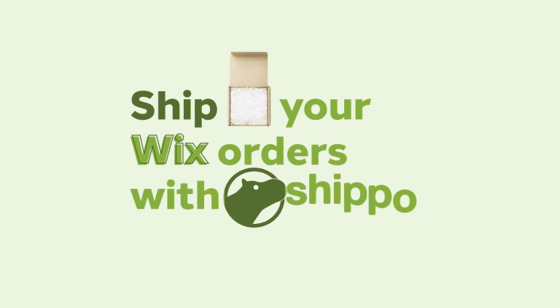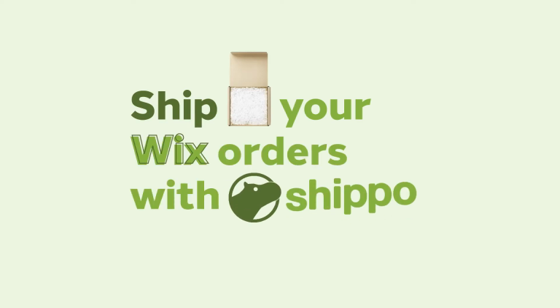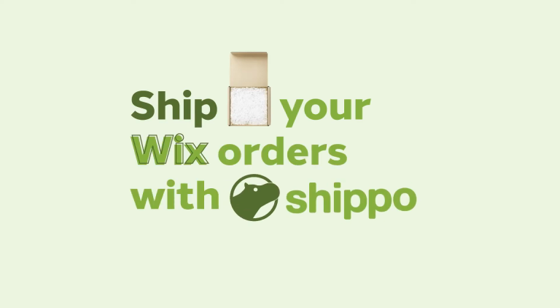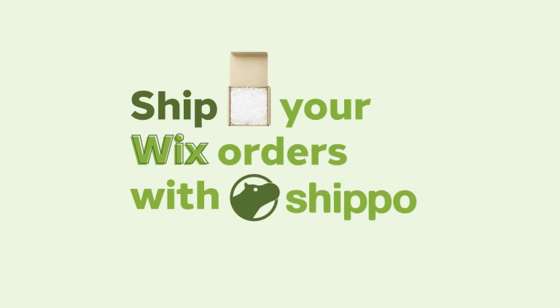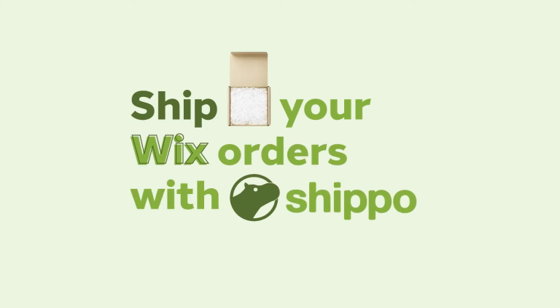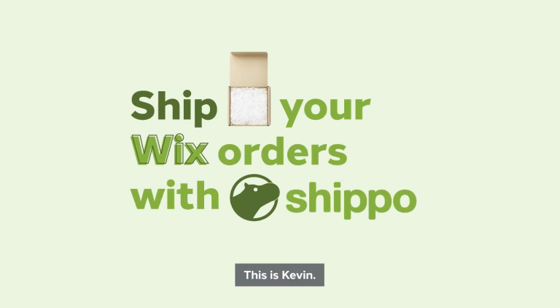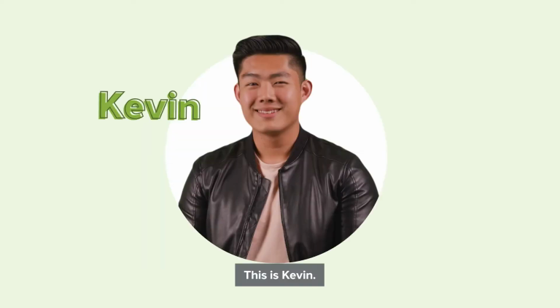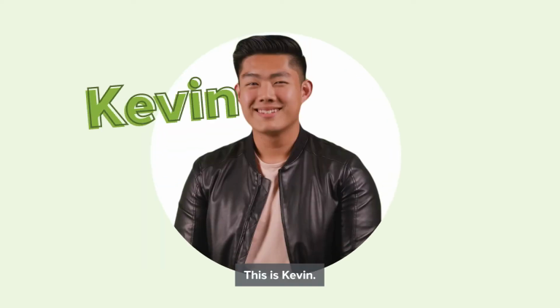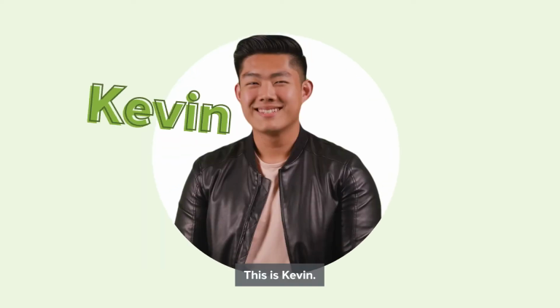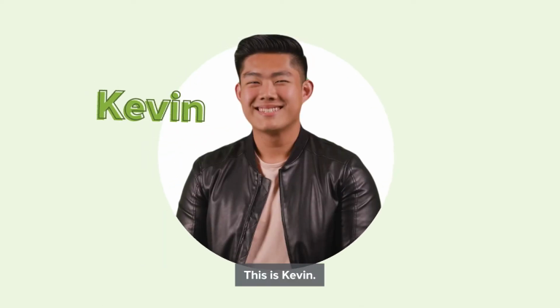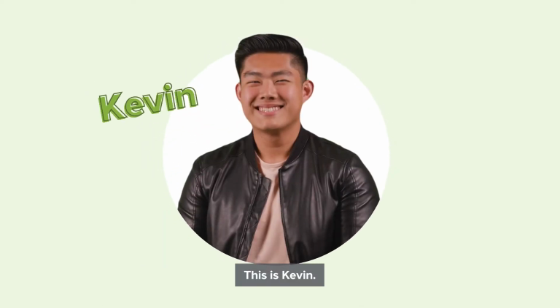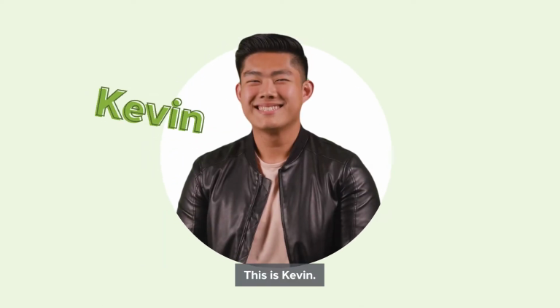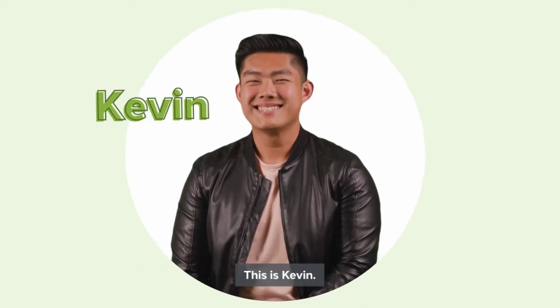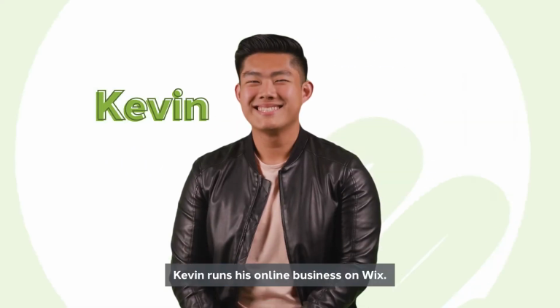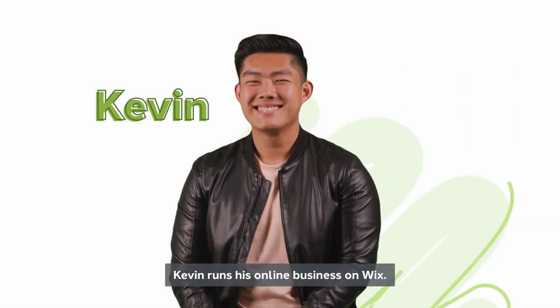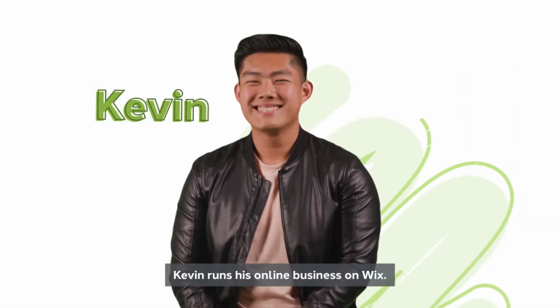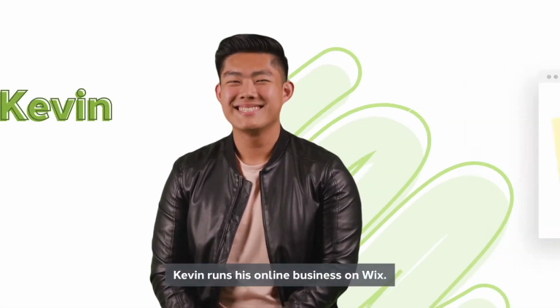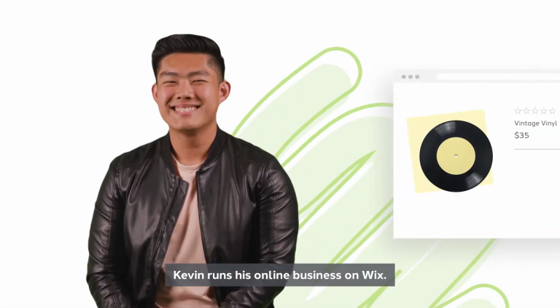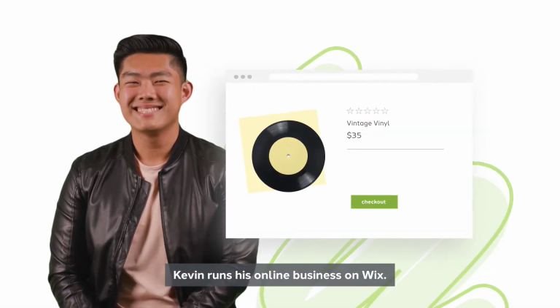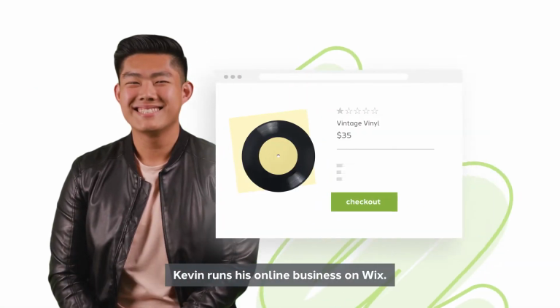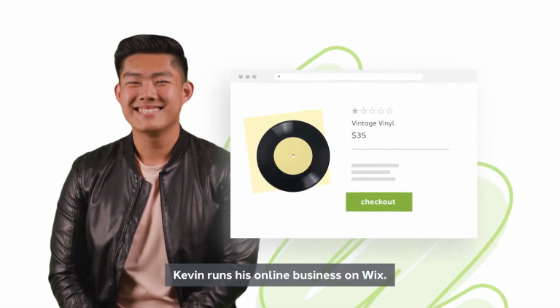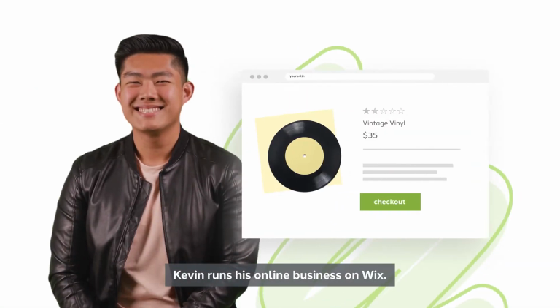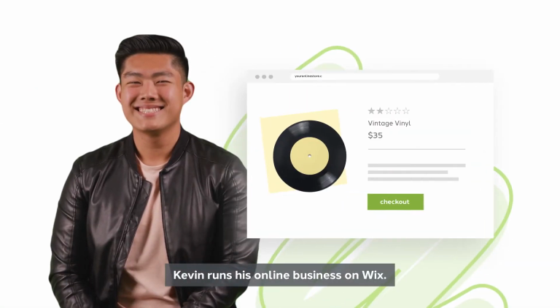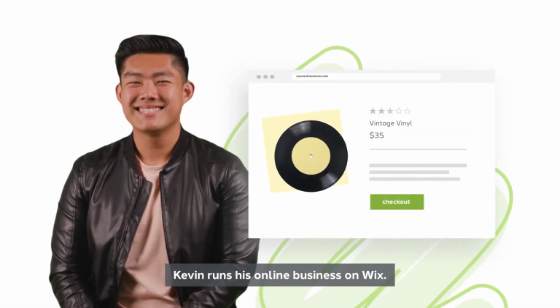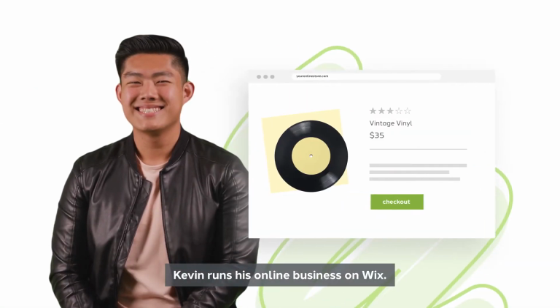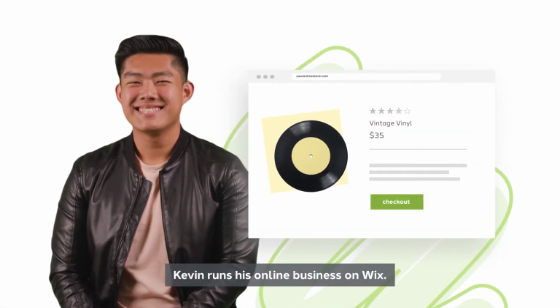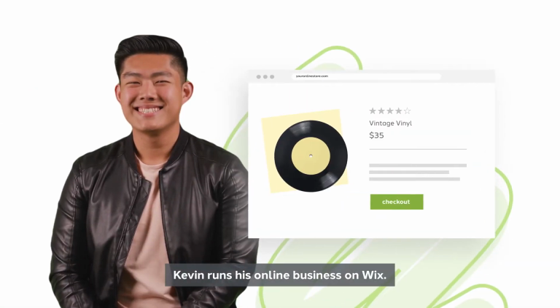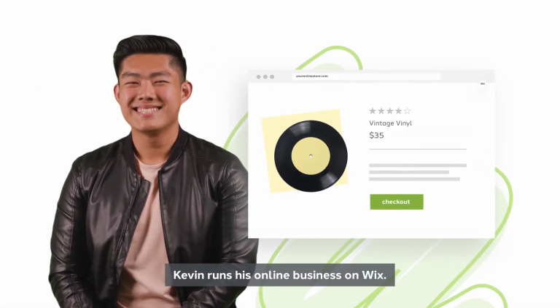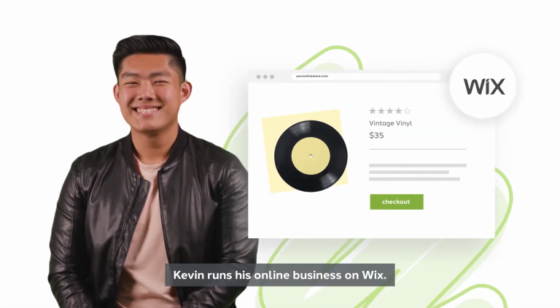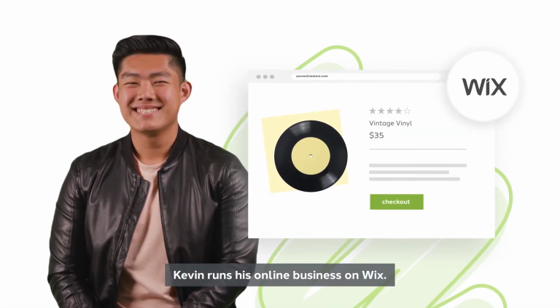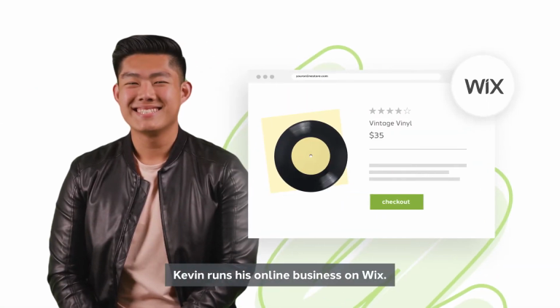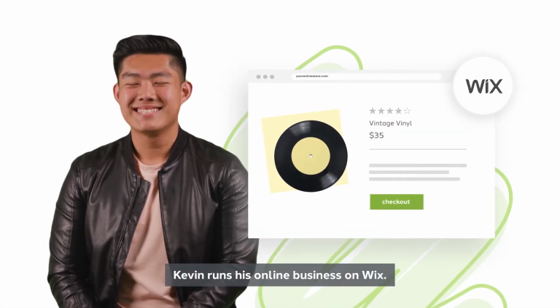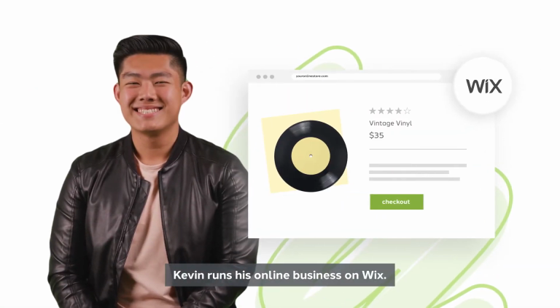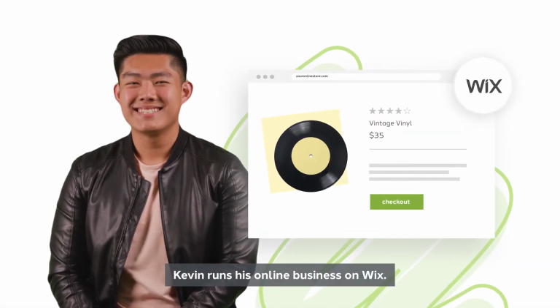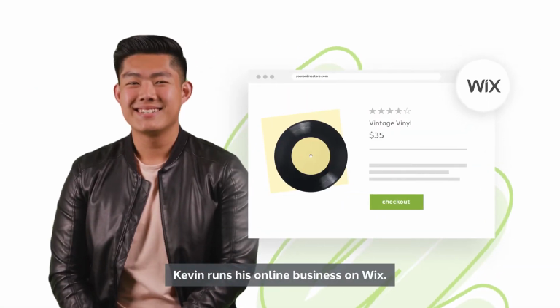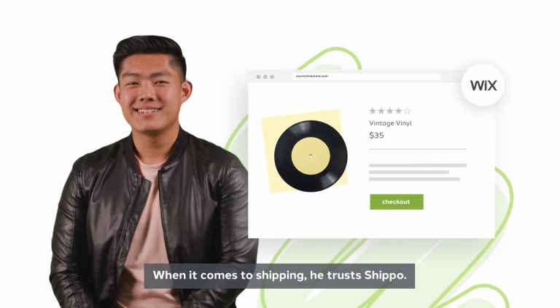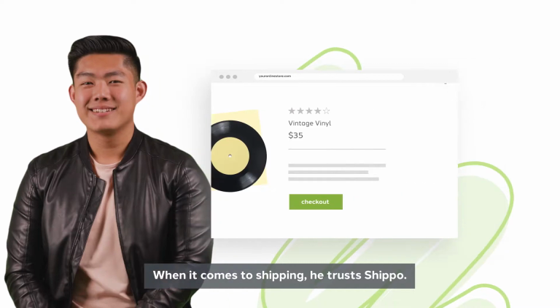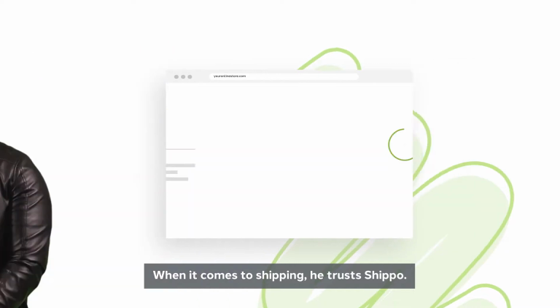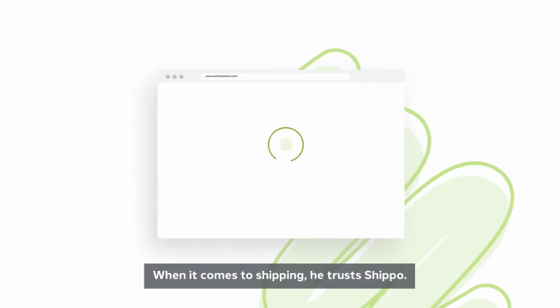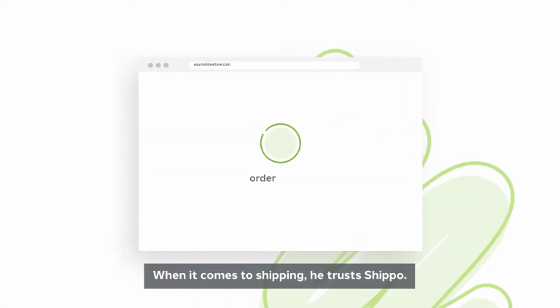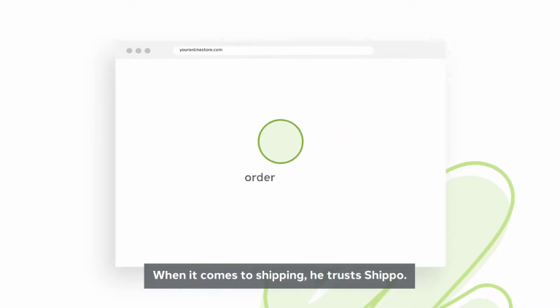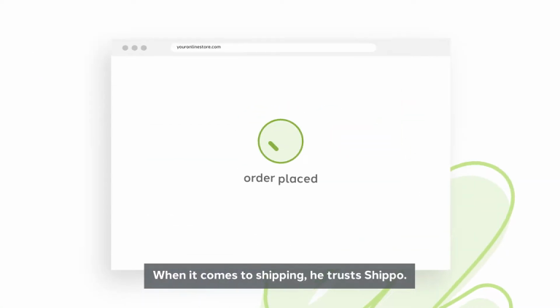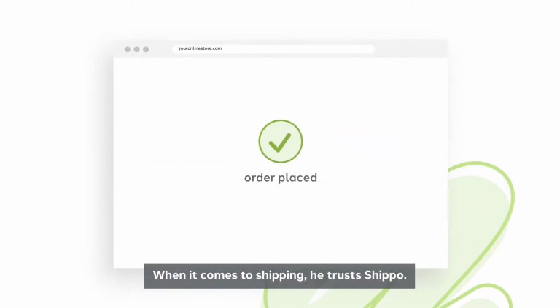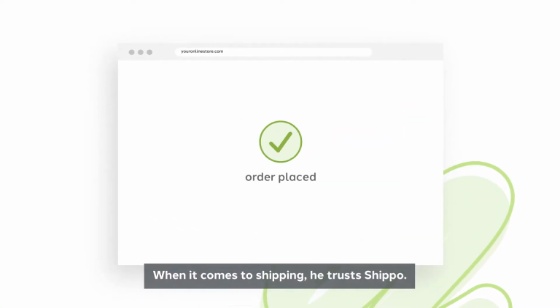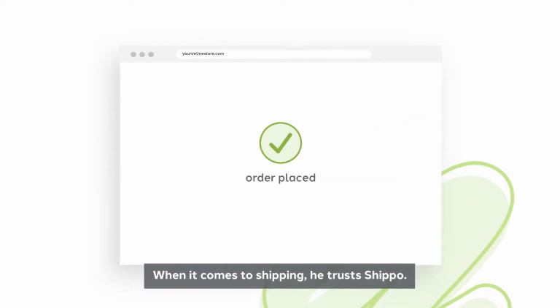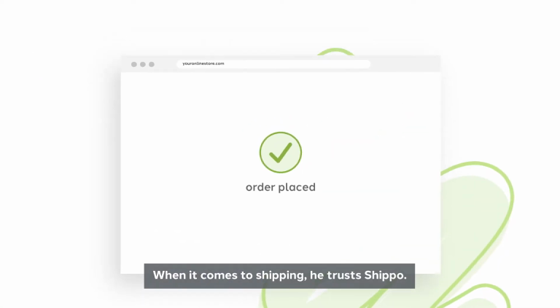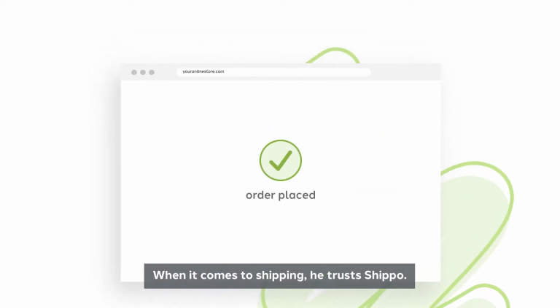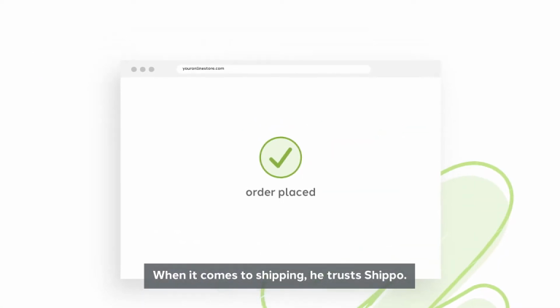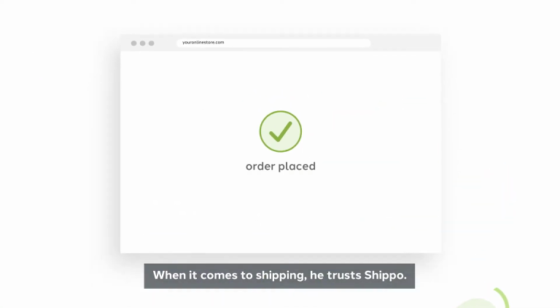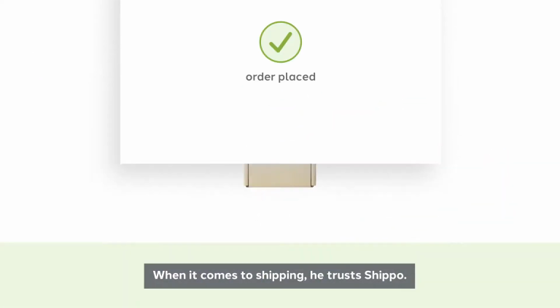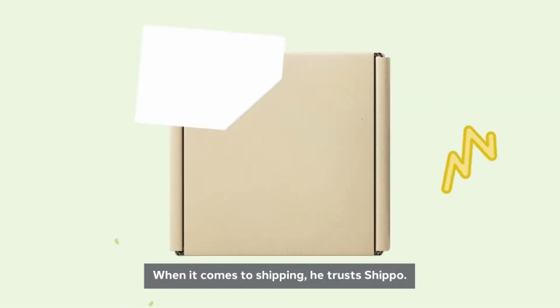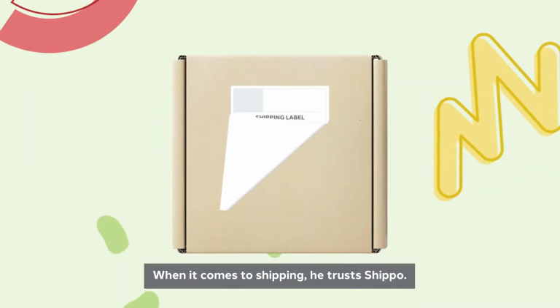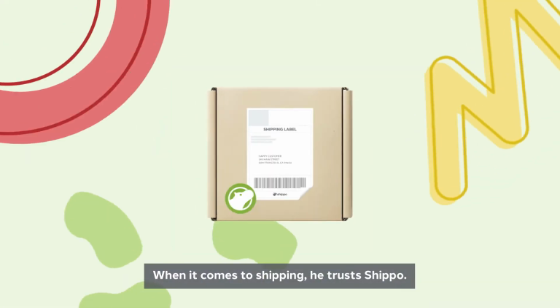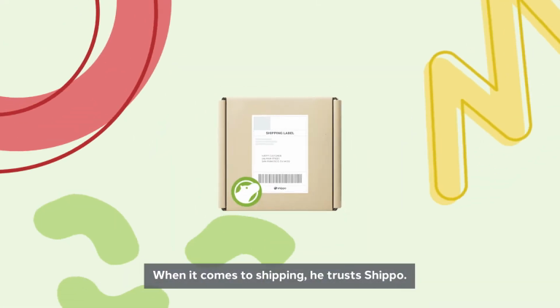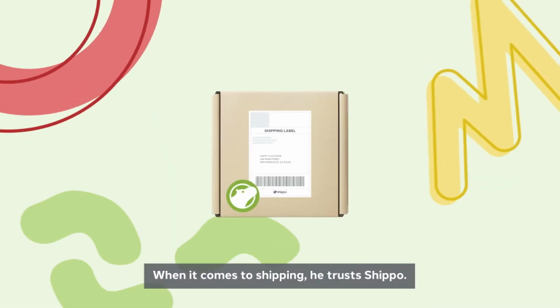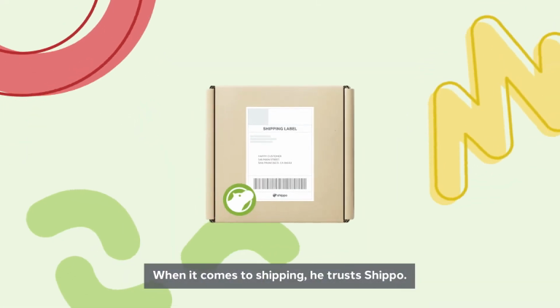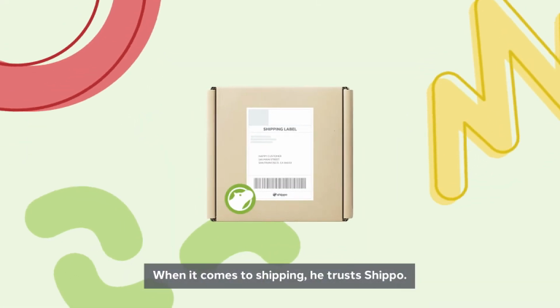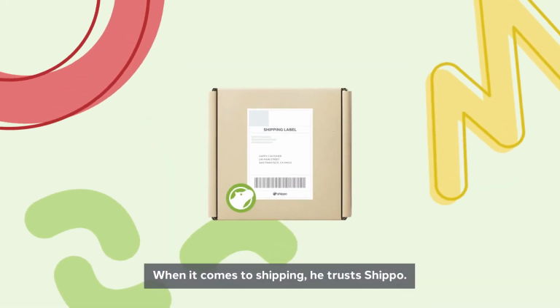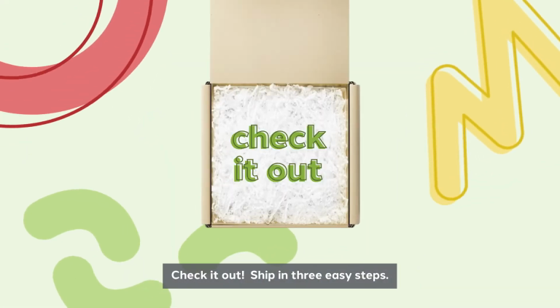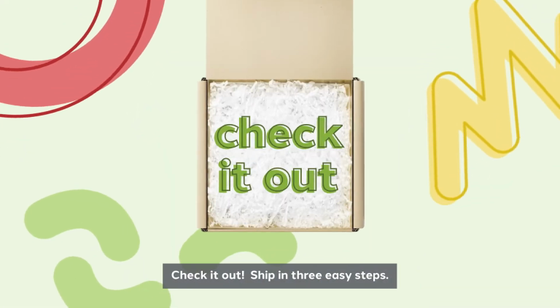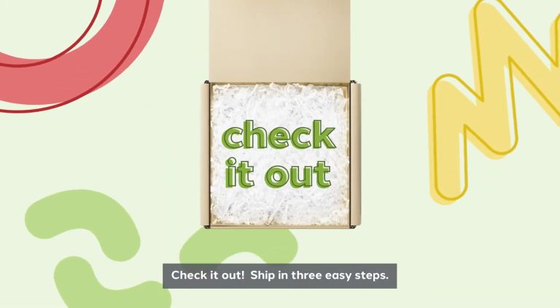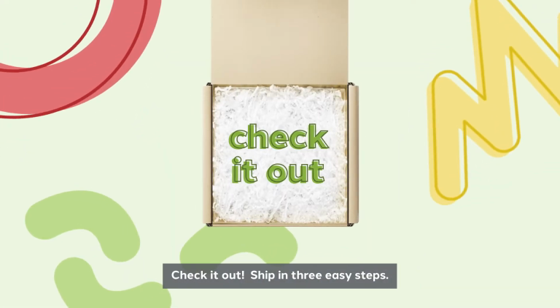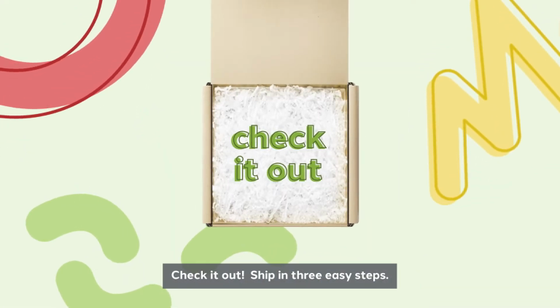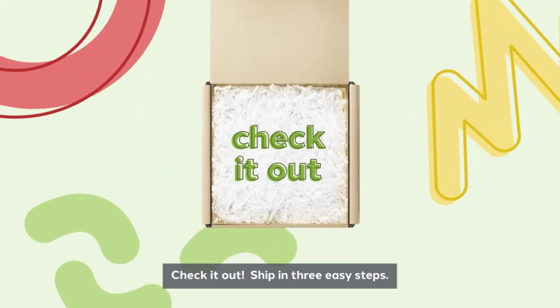This is Kevin. Kevin runs his online business on Wix. When it comes to shipping, he trusts ShipUp. Check it out.